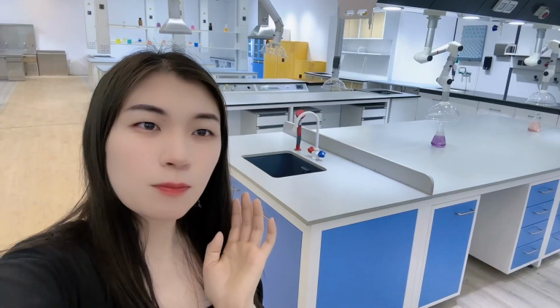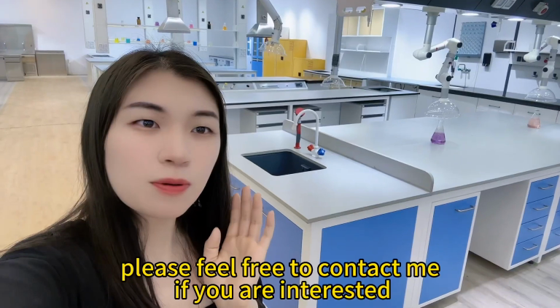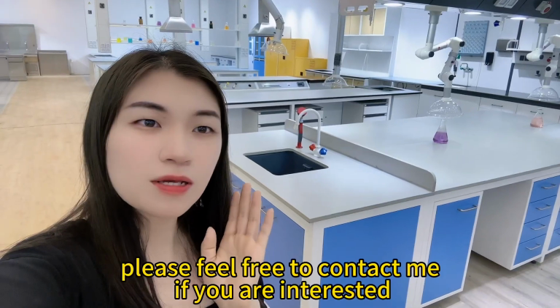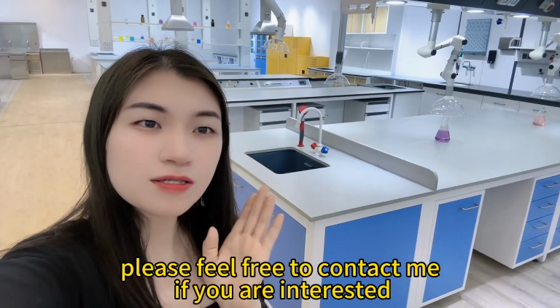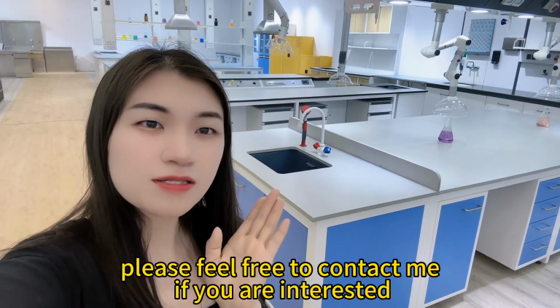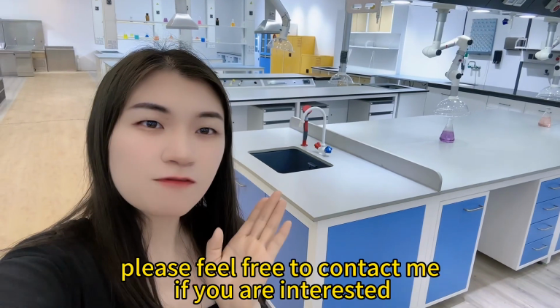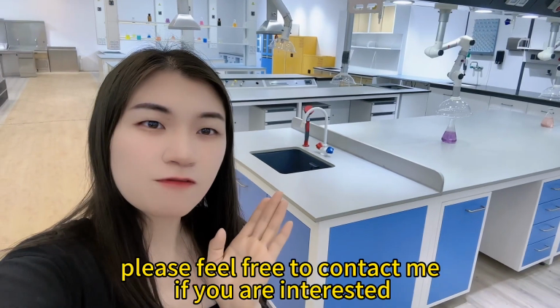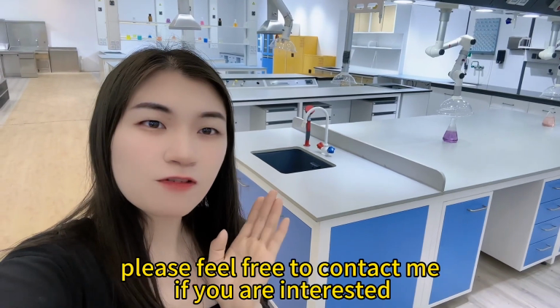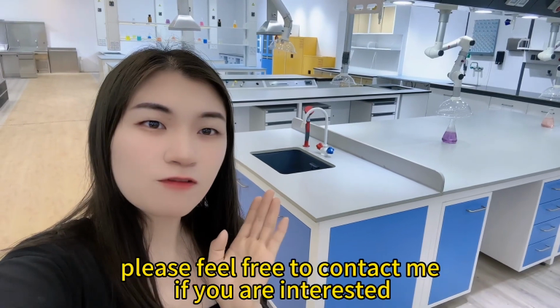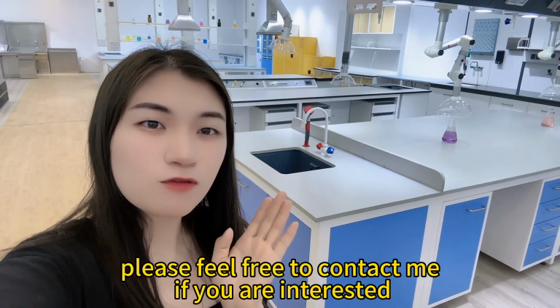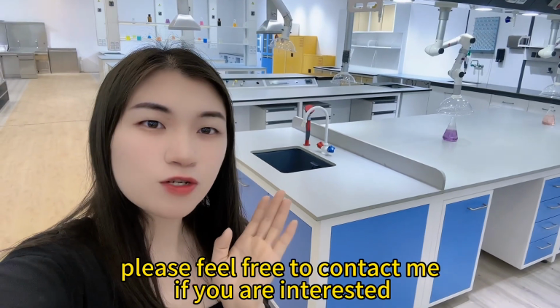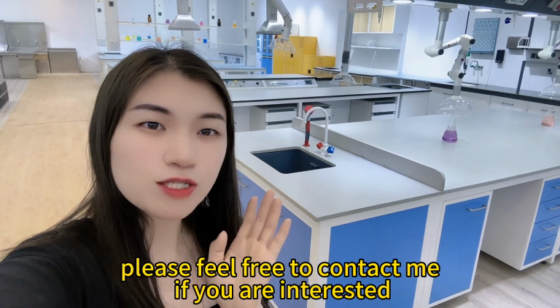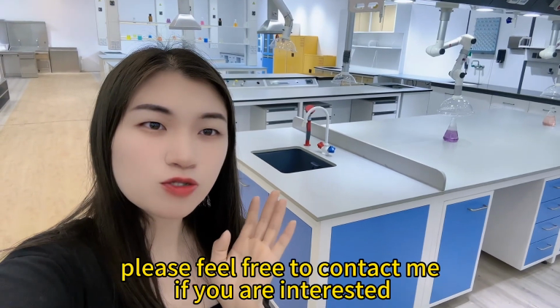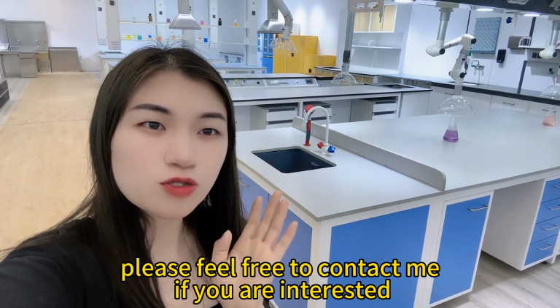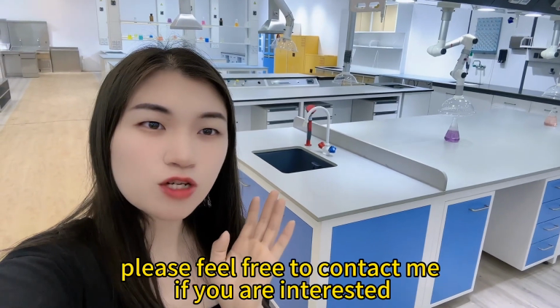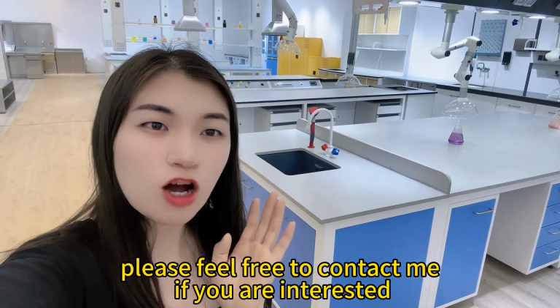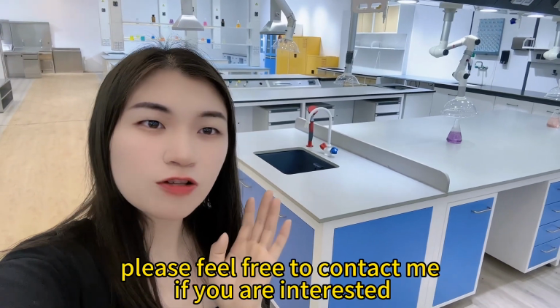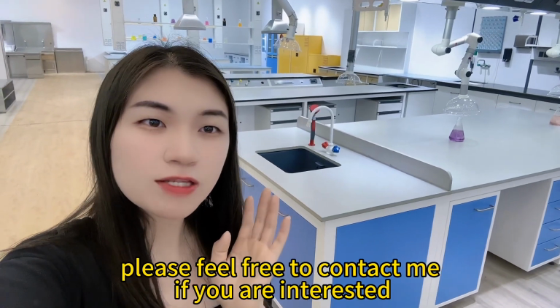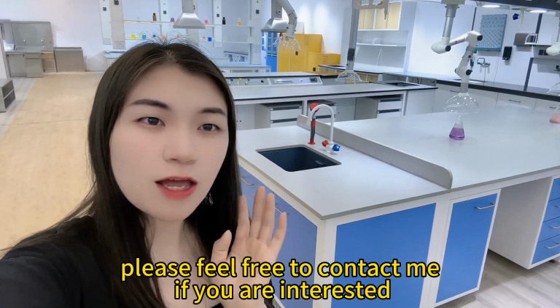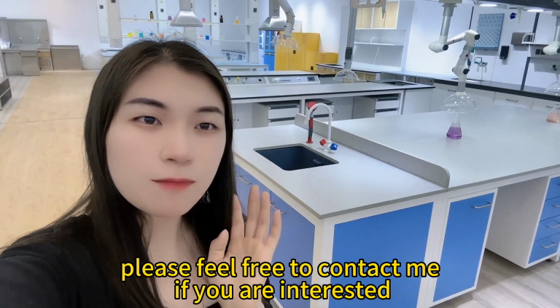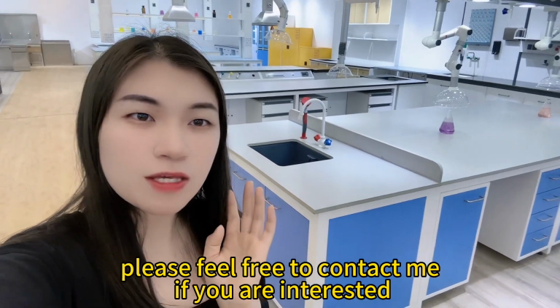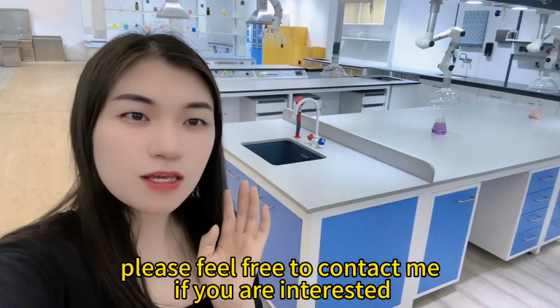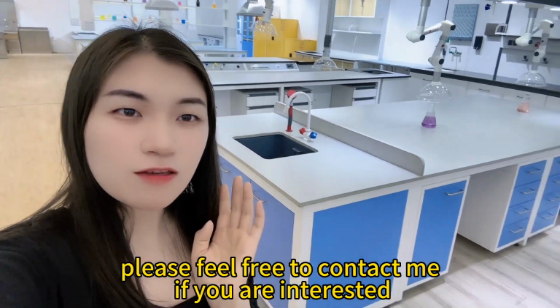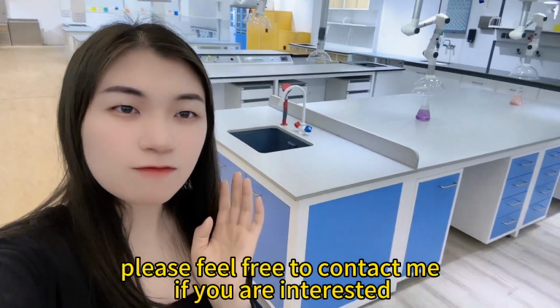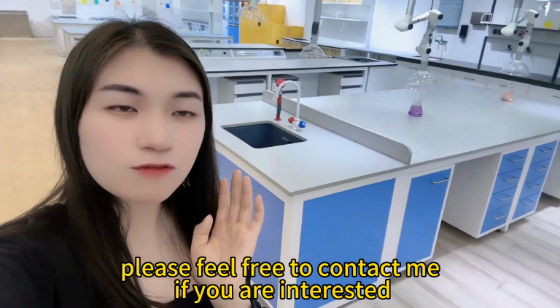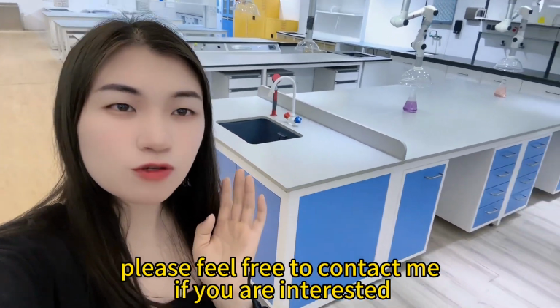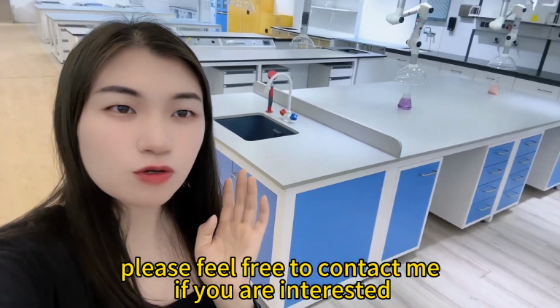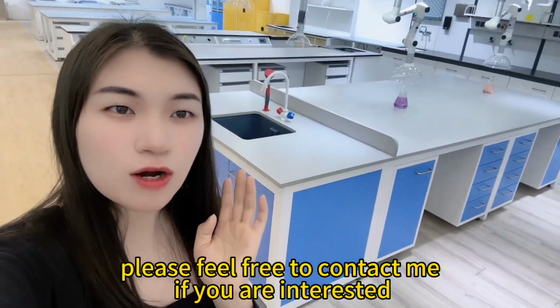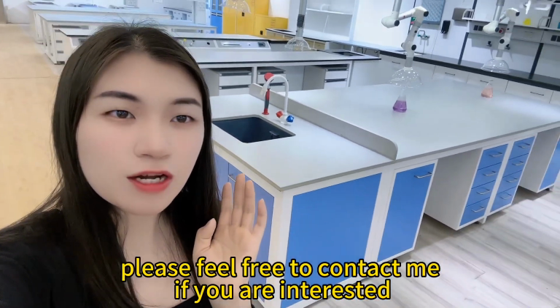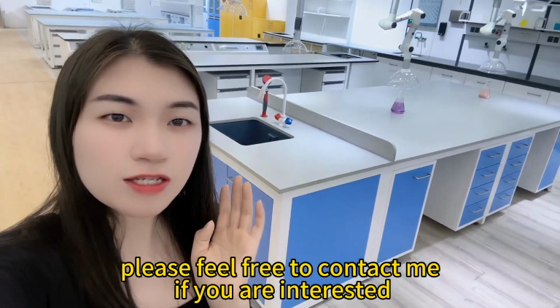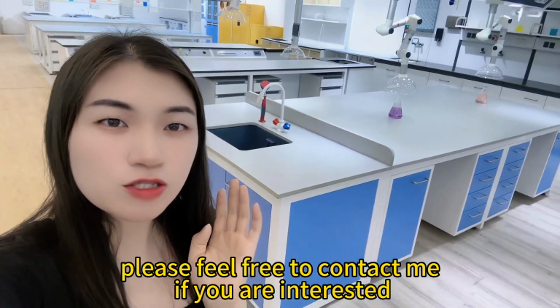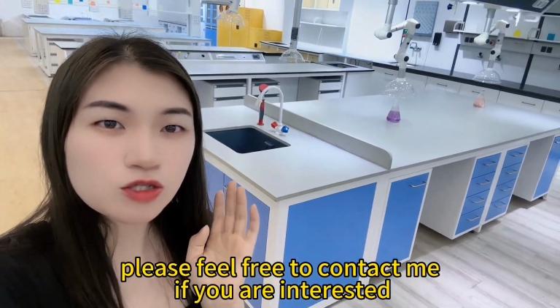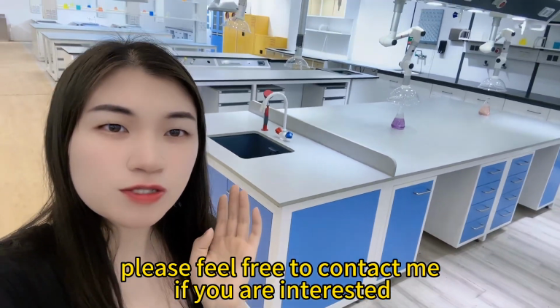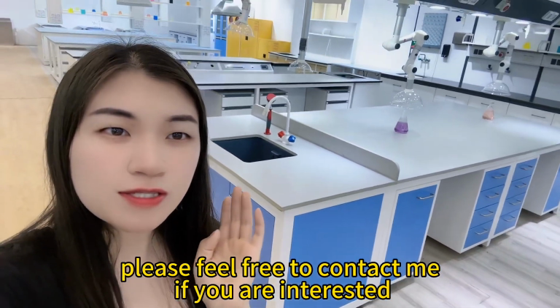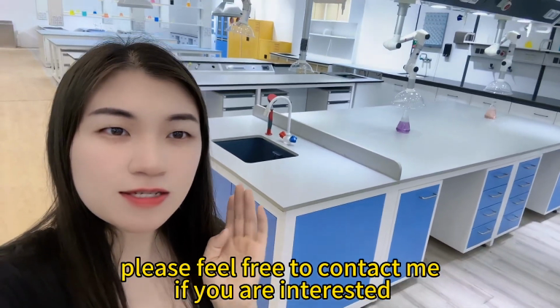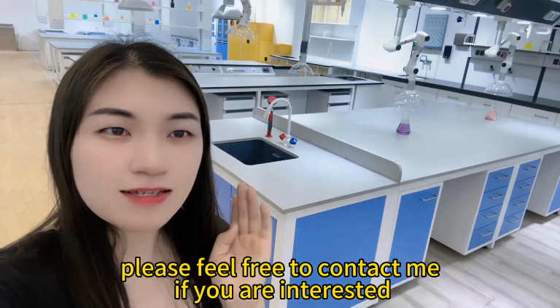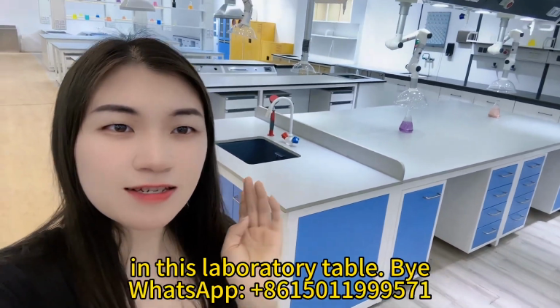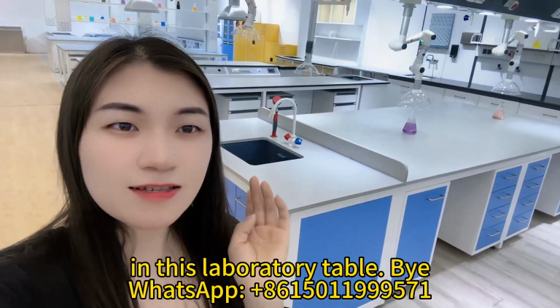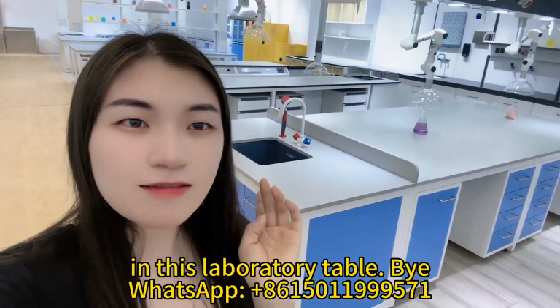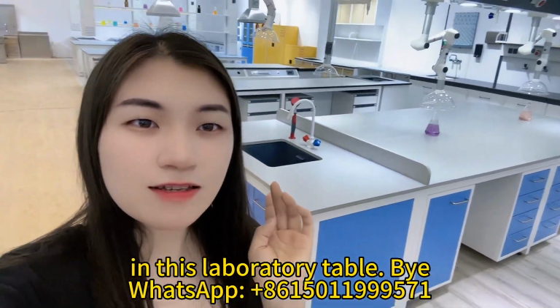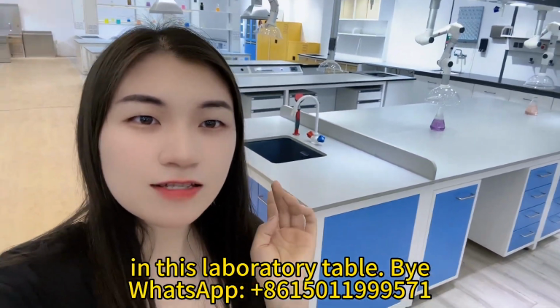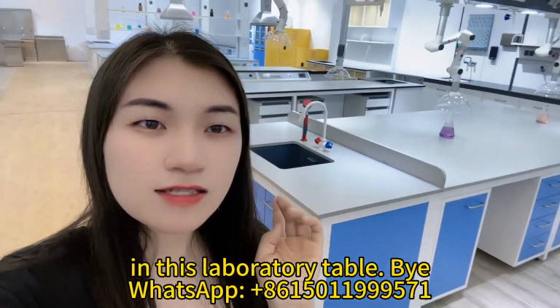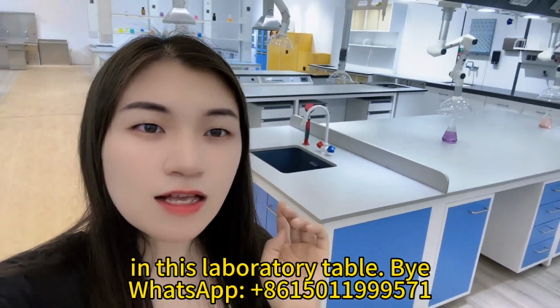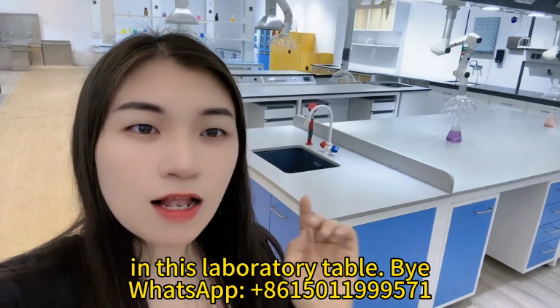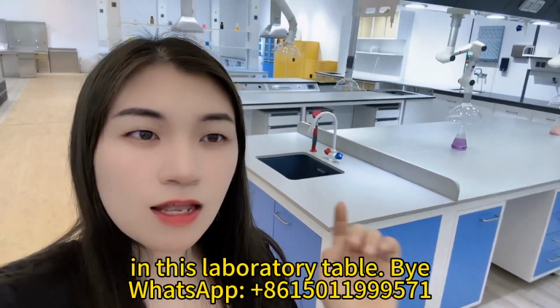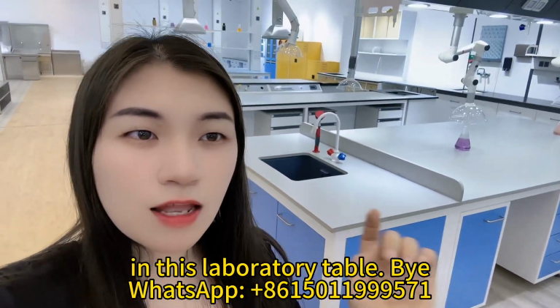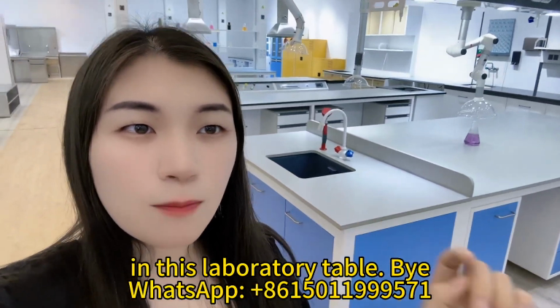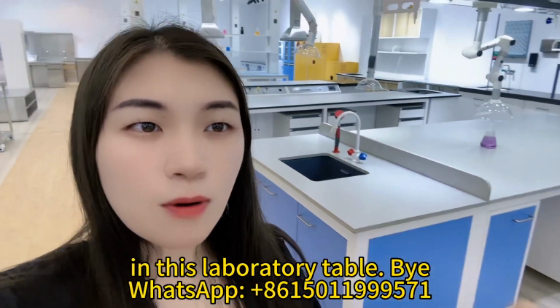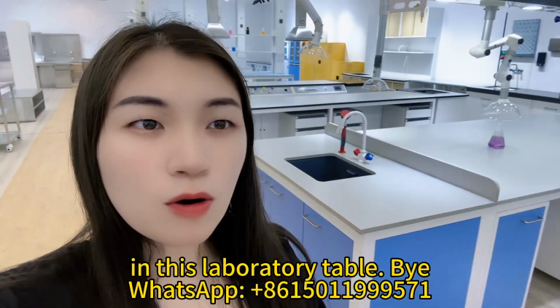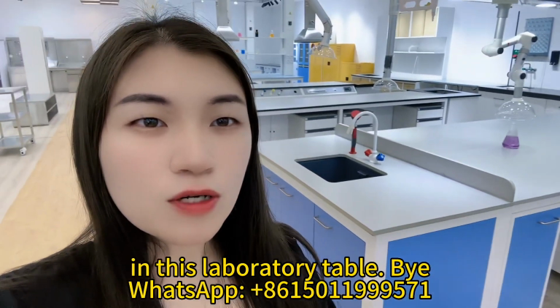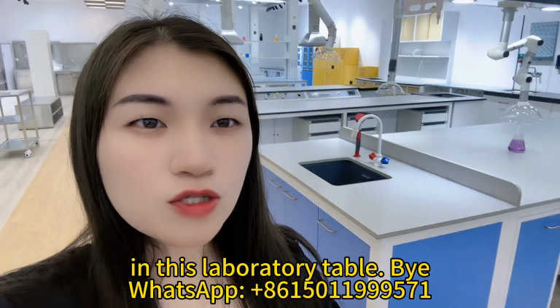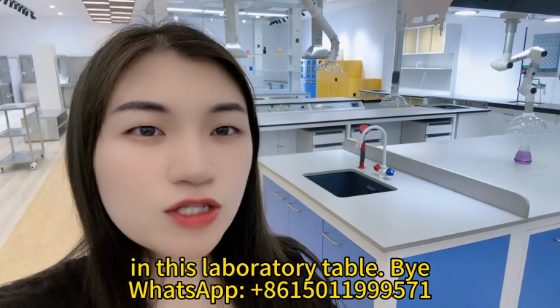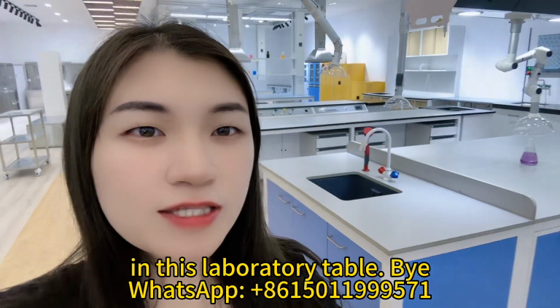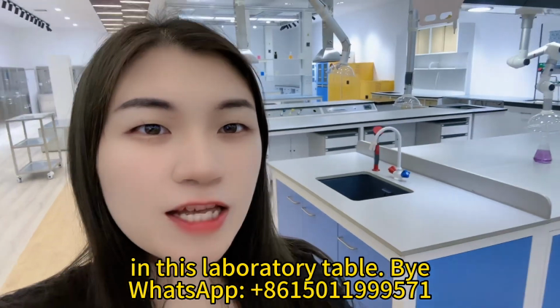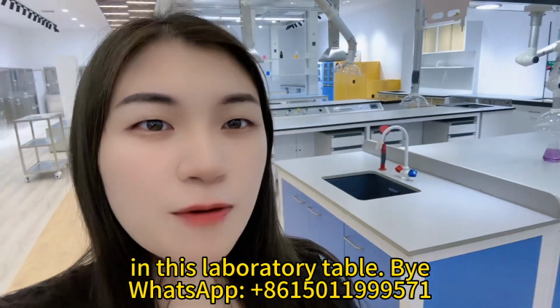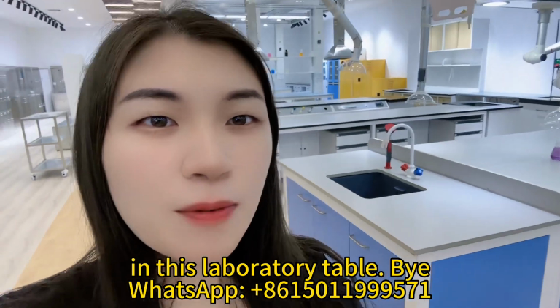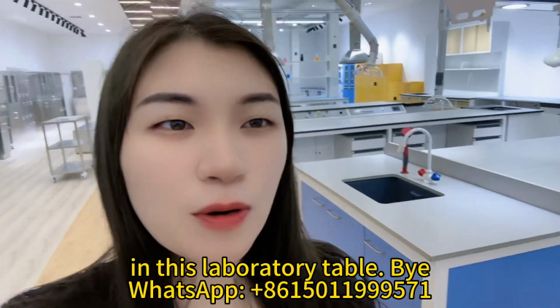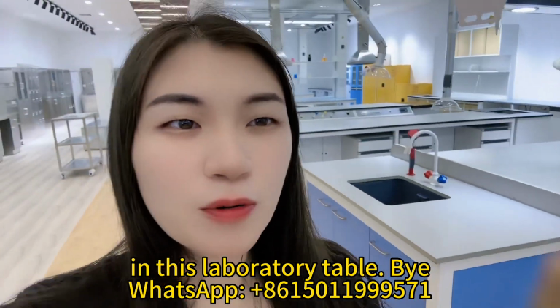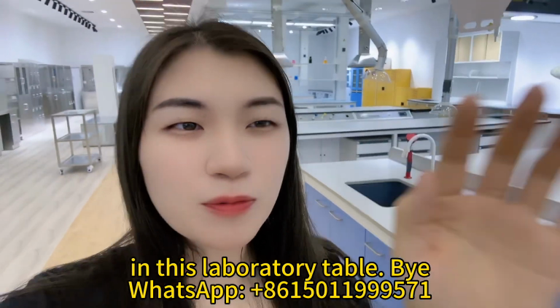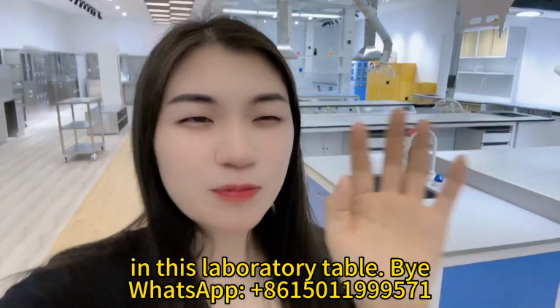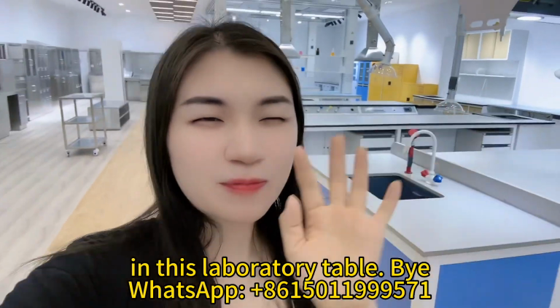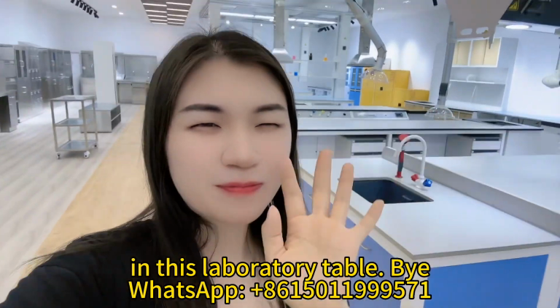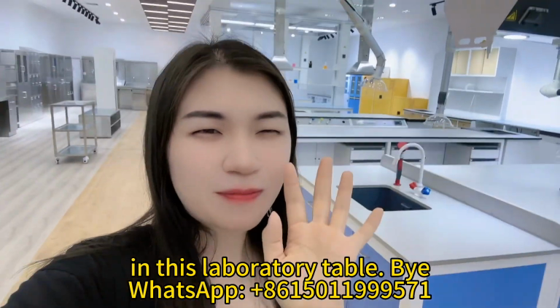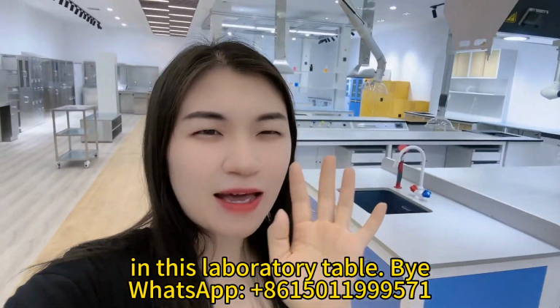Please feel free to contact me if you are interested in this laboratory table. Bye!